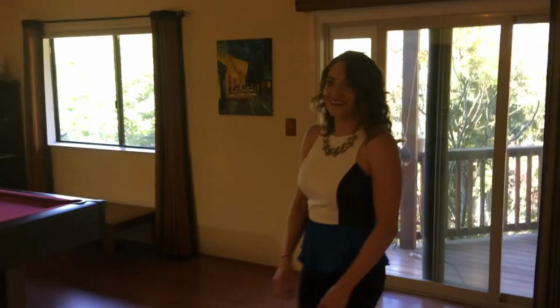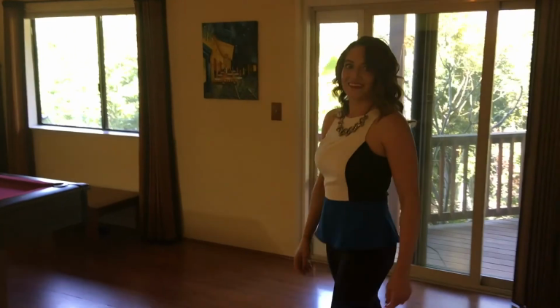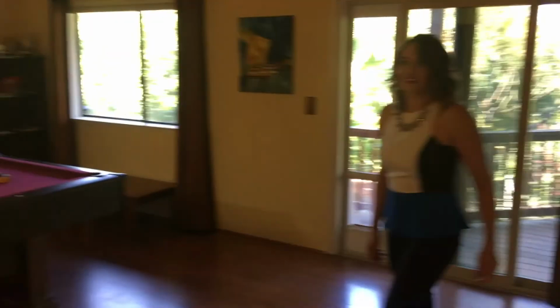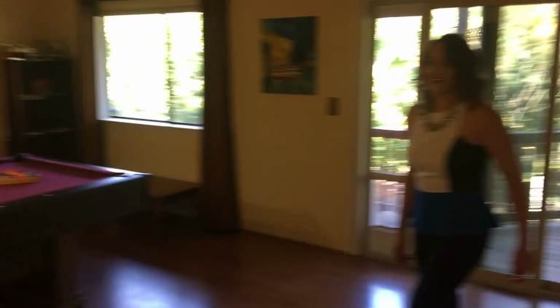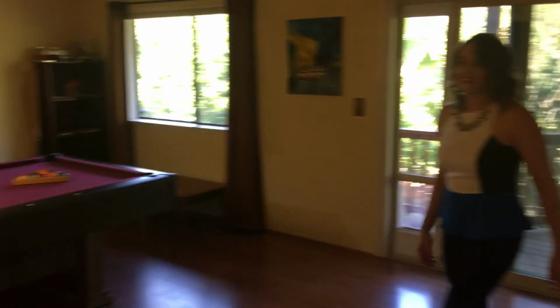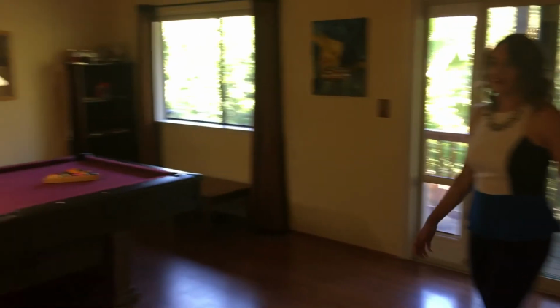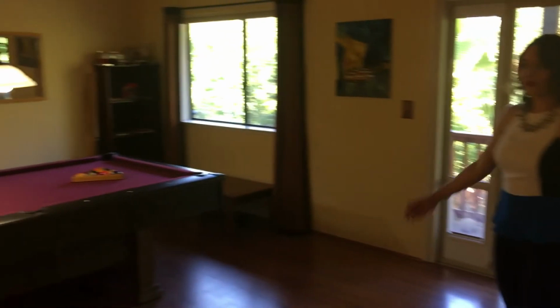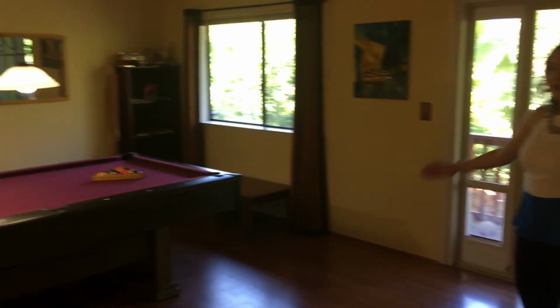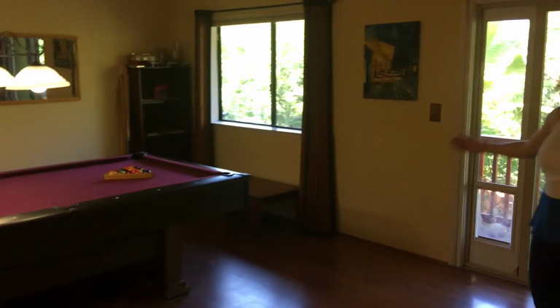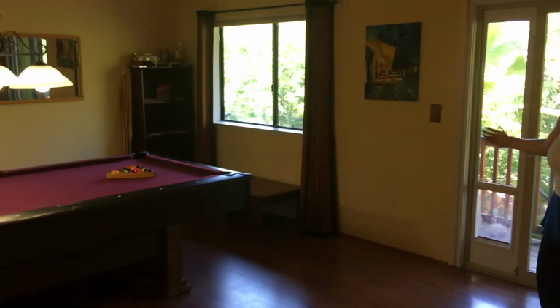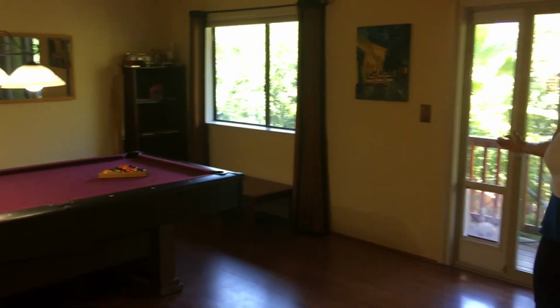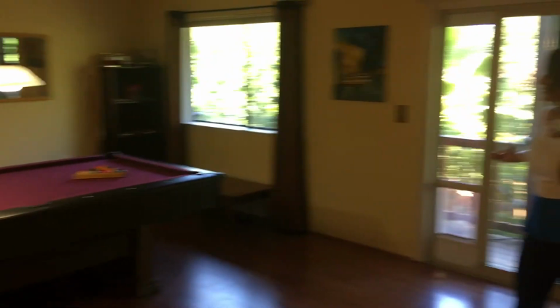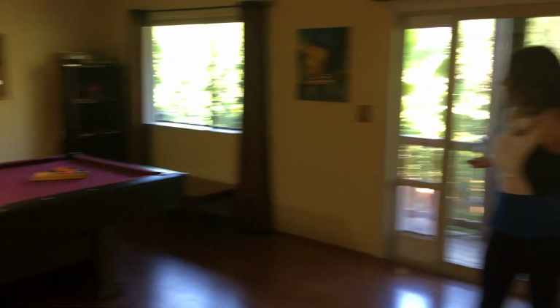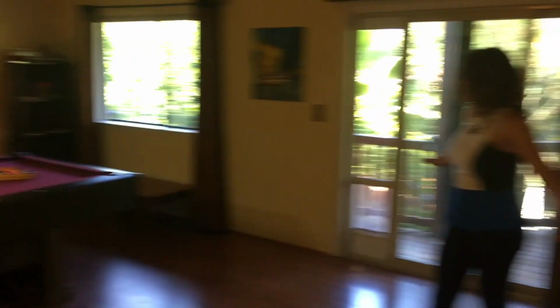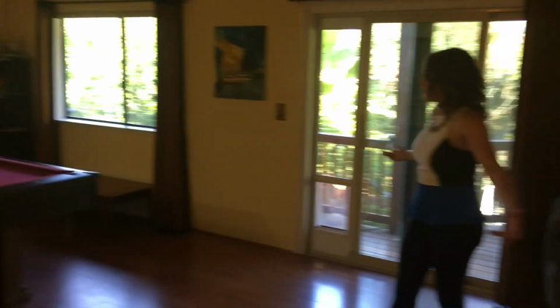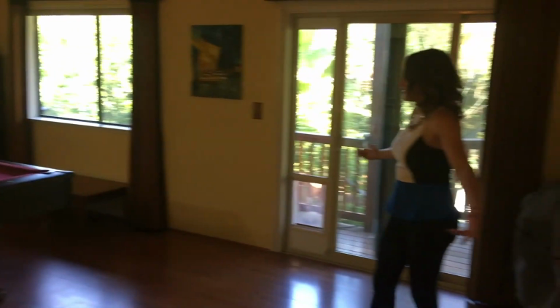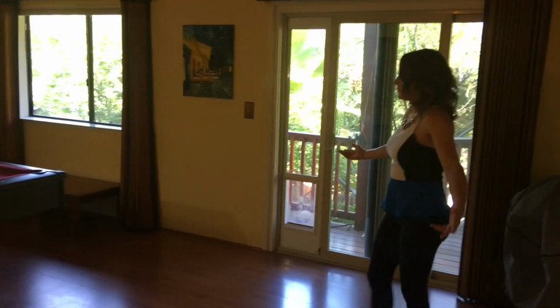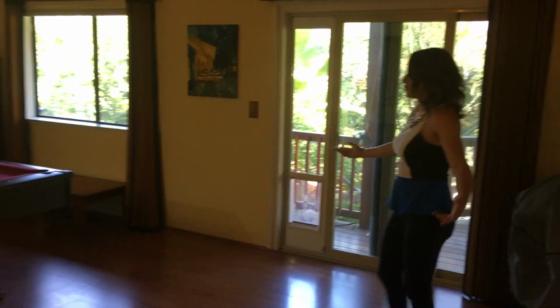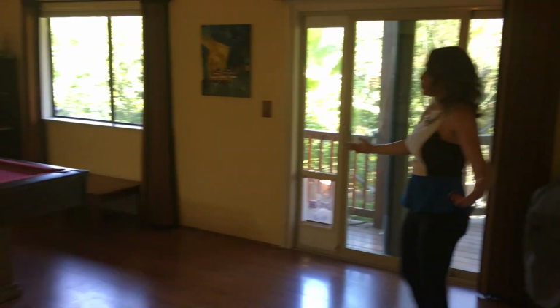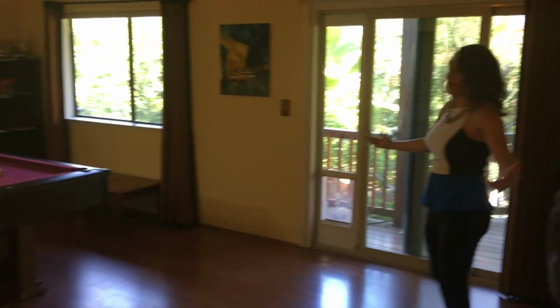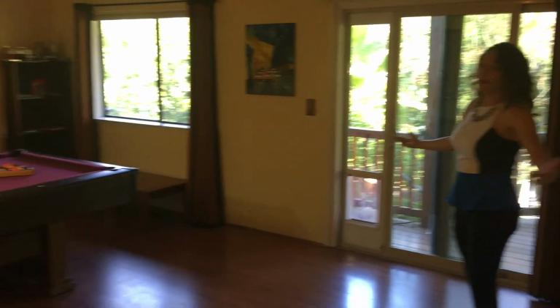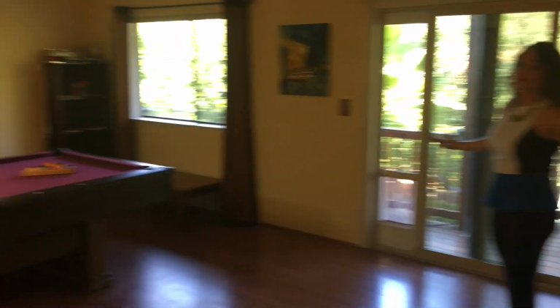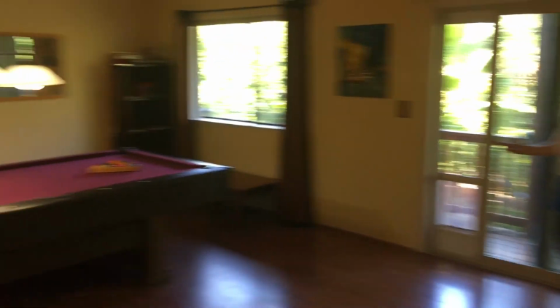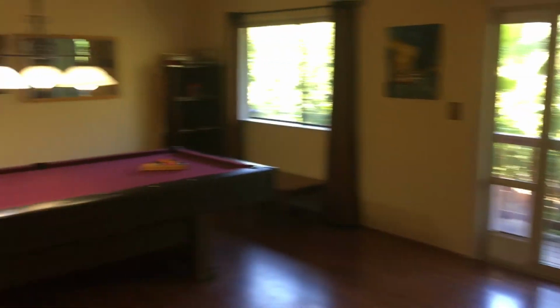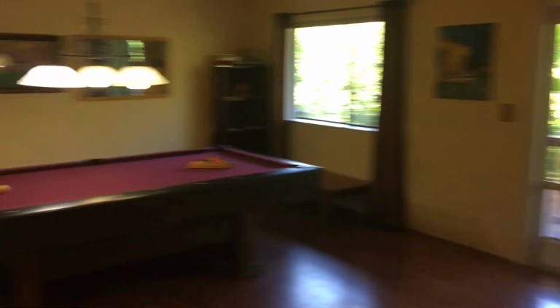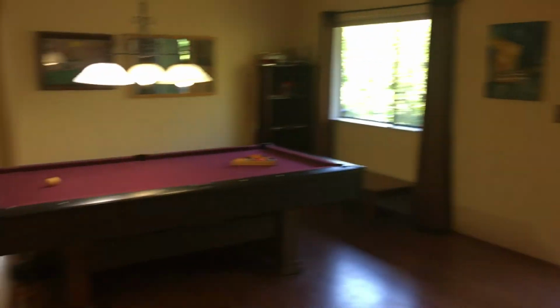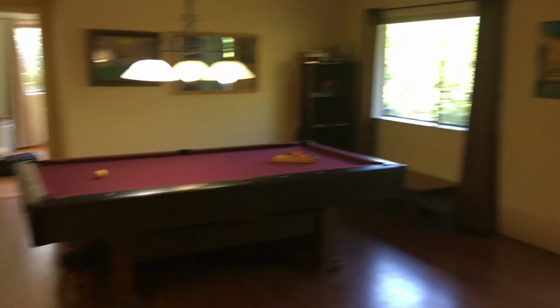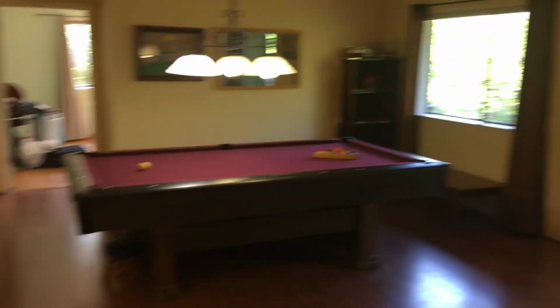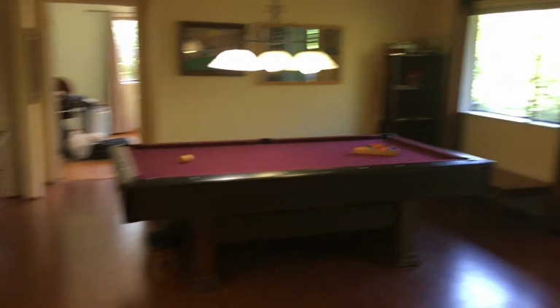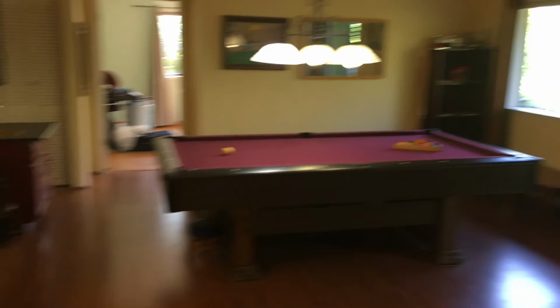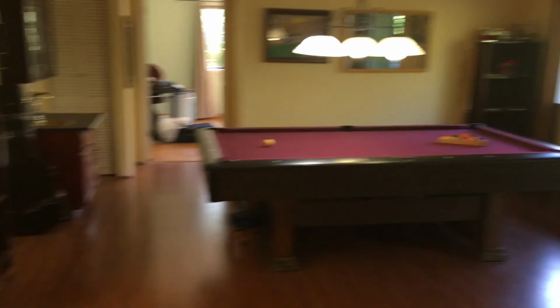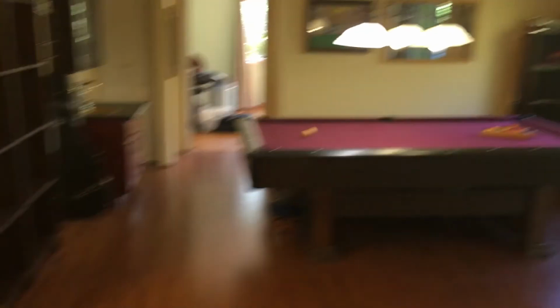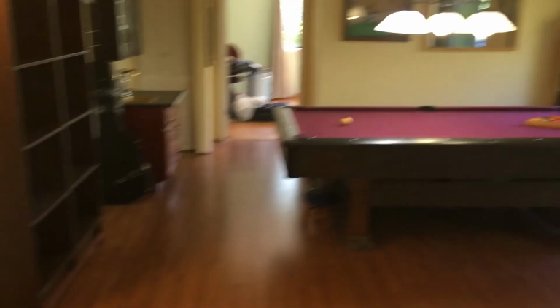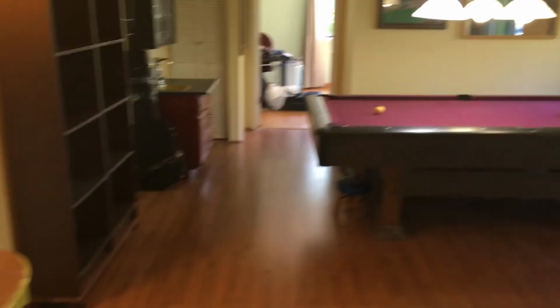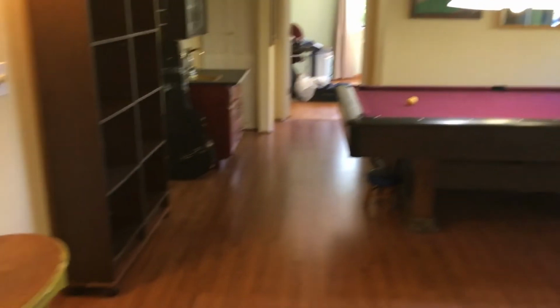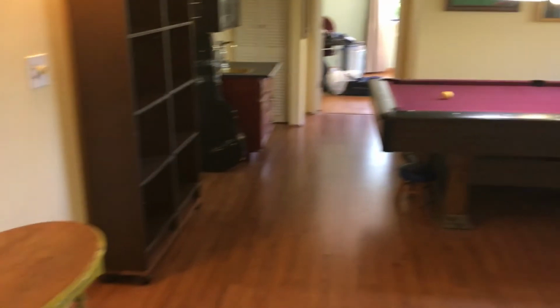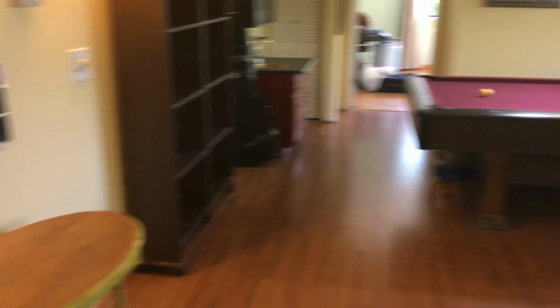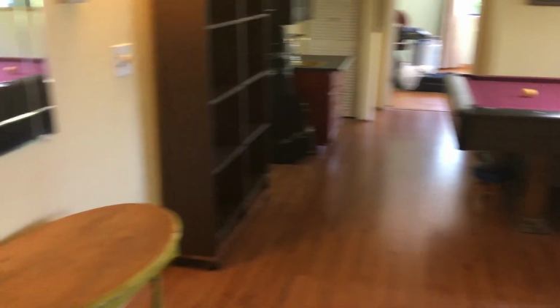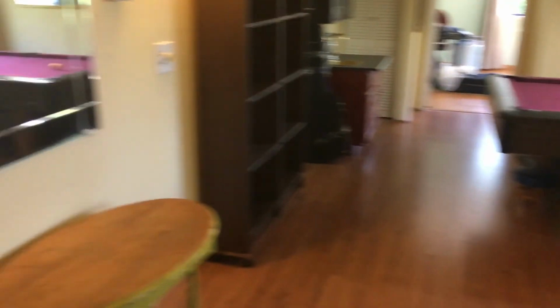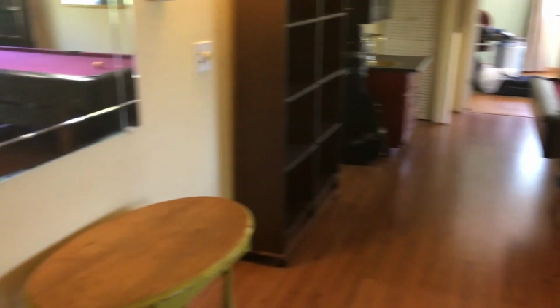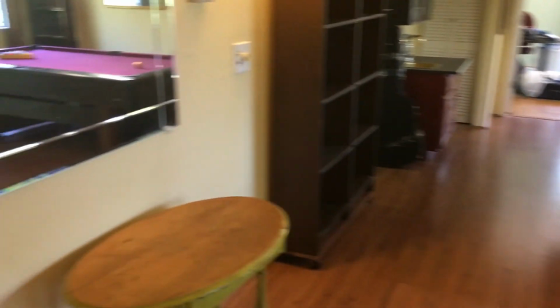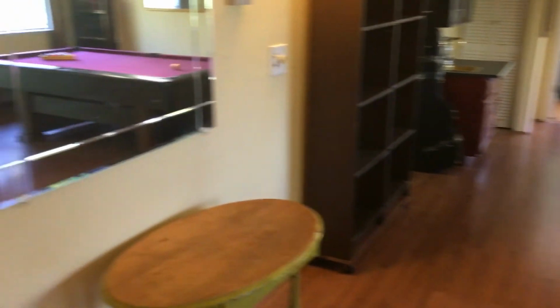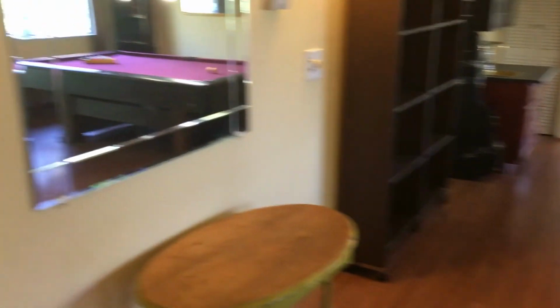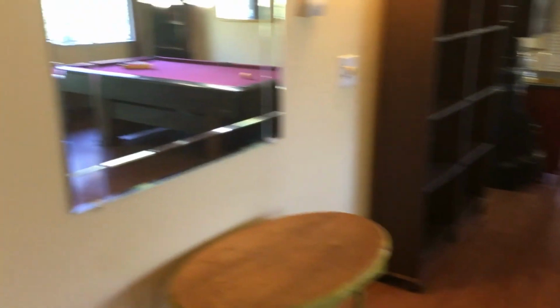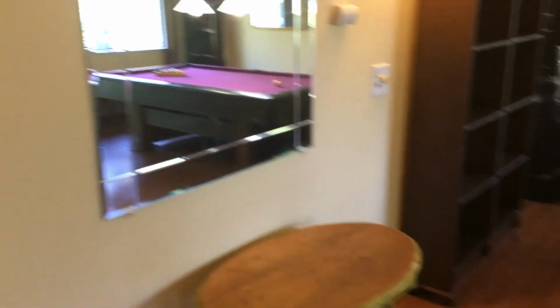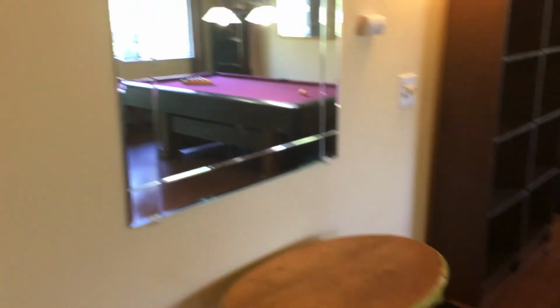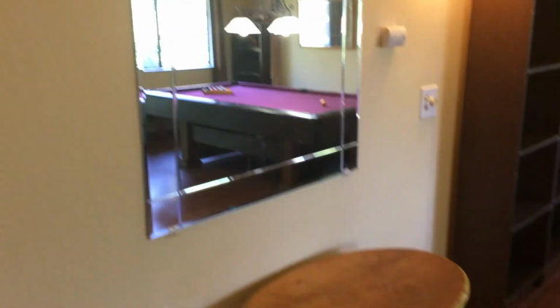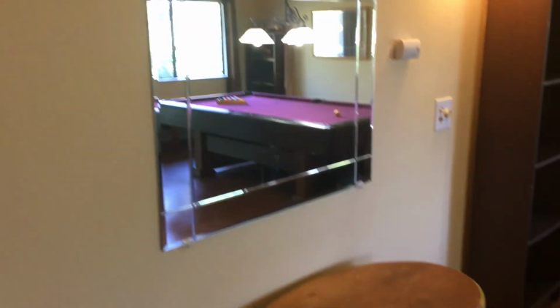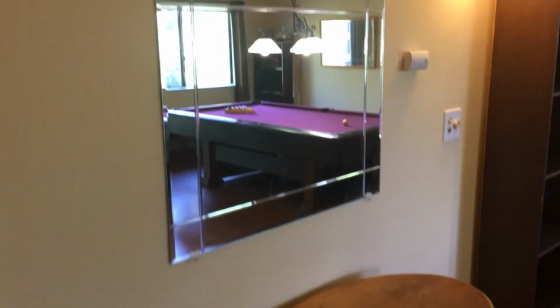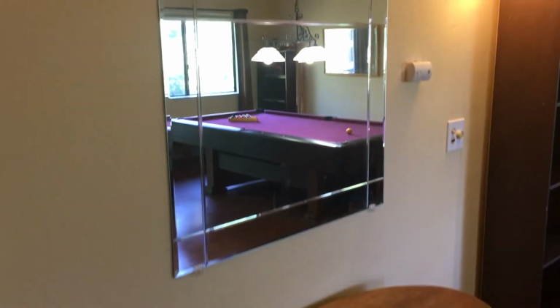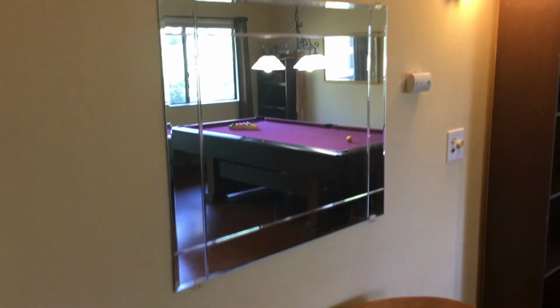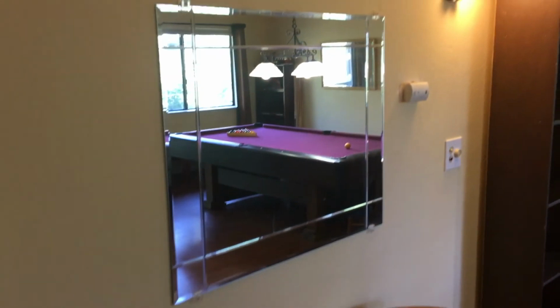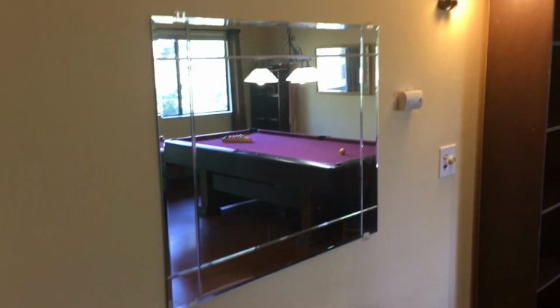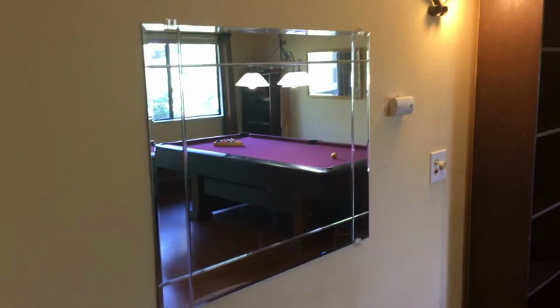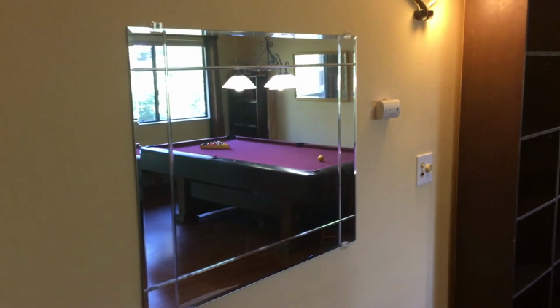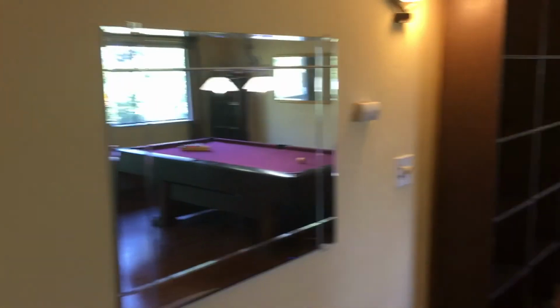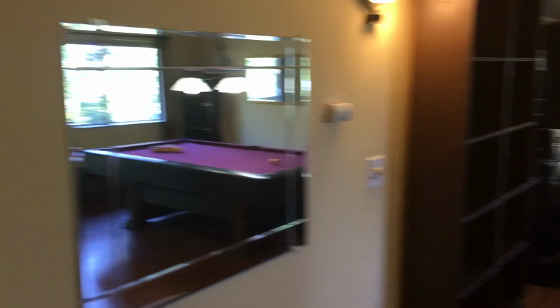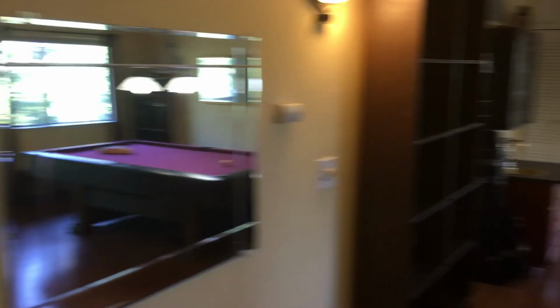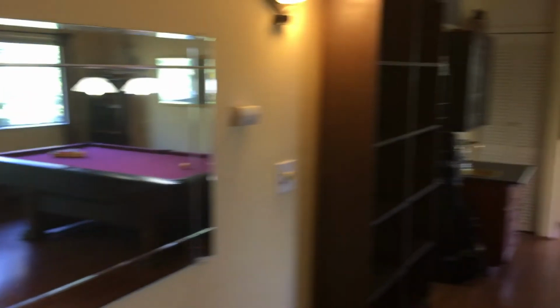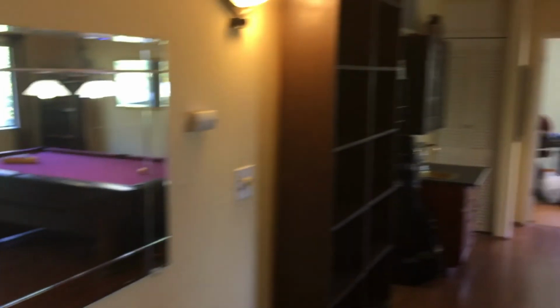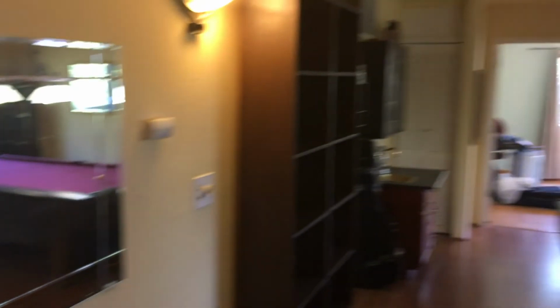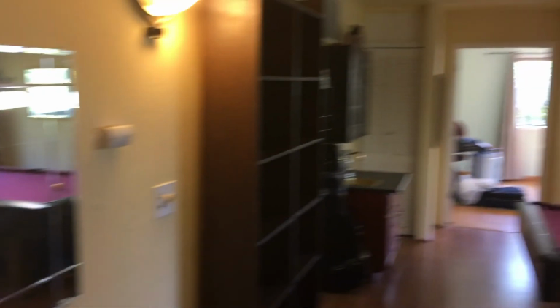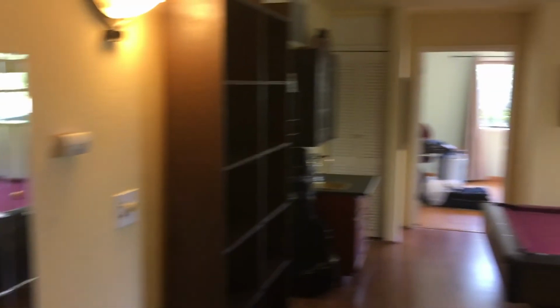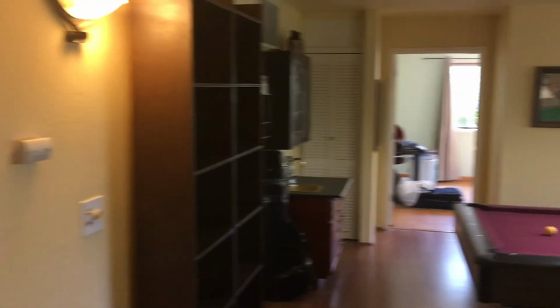So this is a great big space they use as a playroom. You have a wet bar over there.